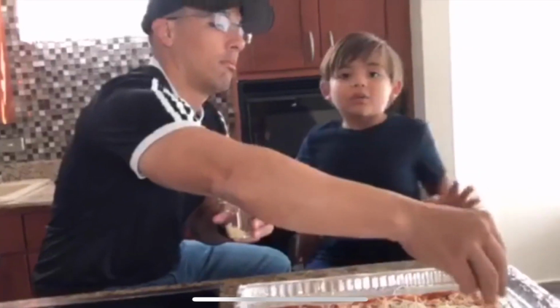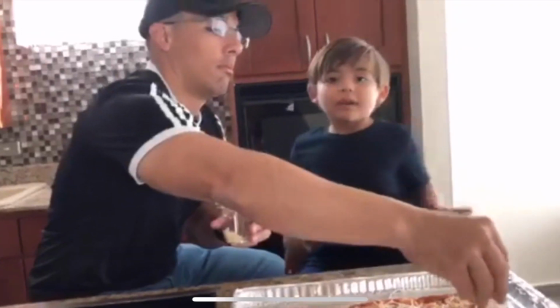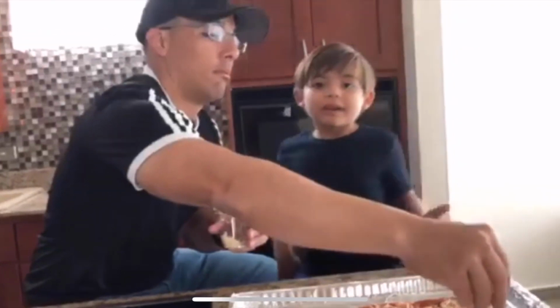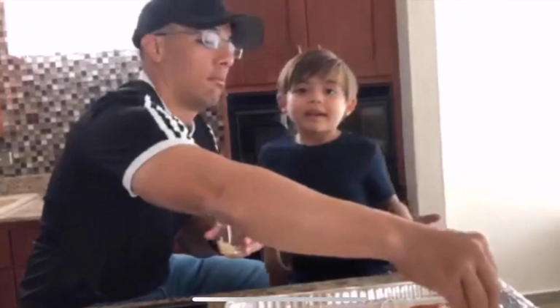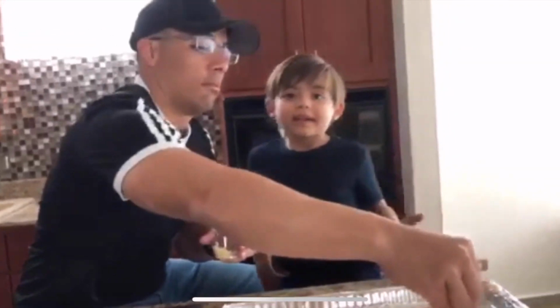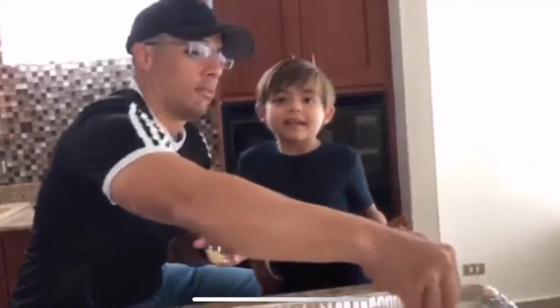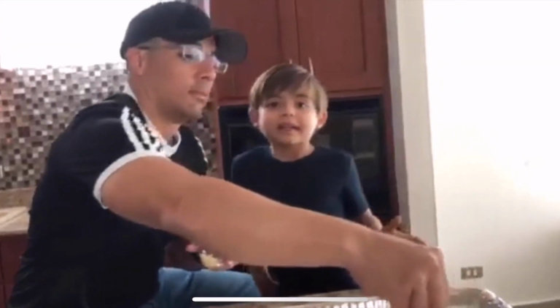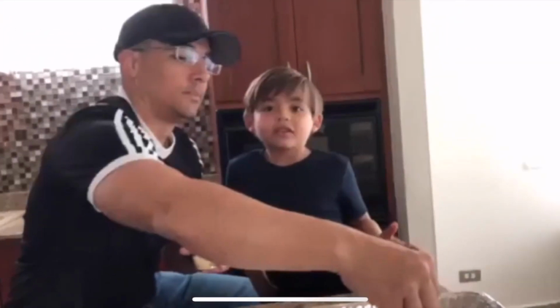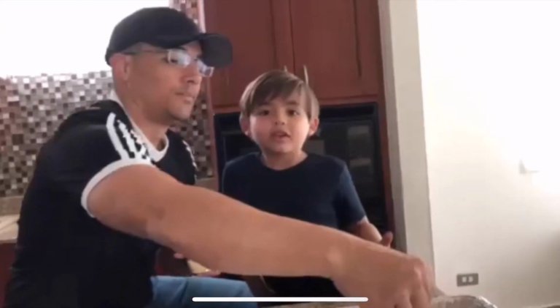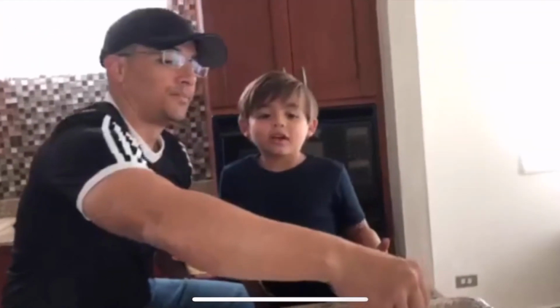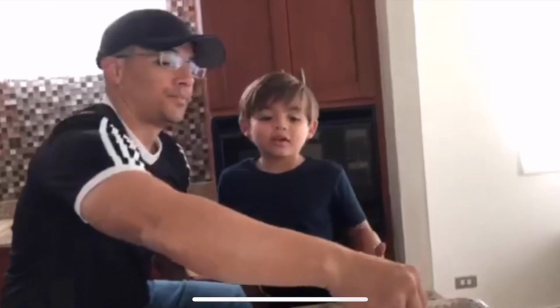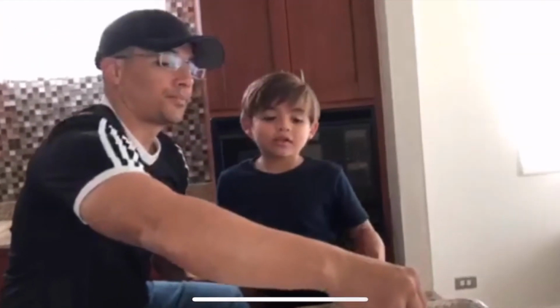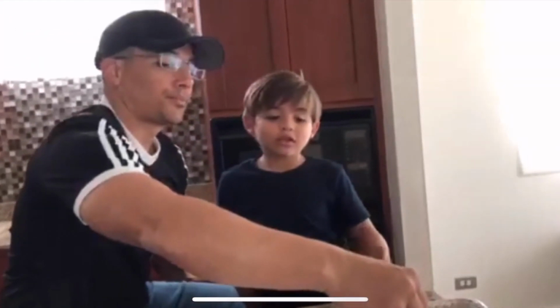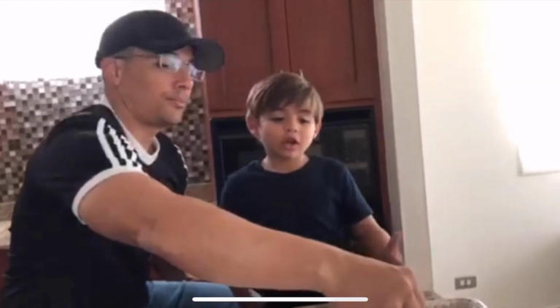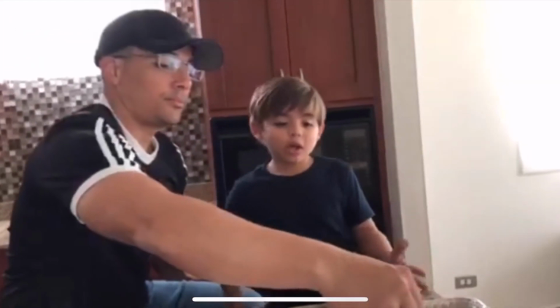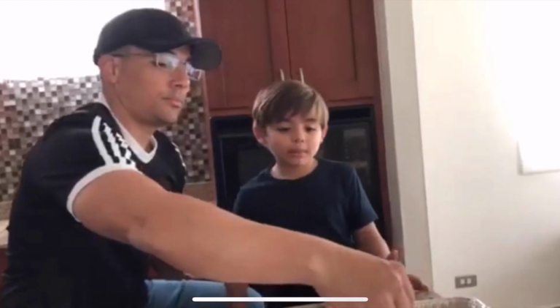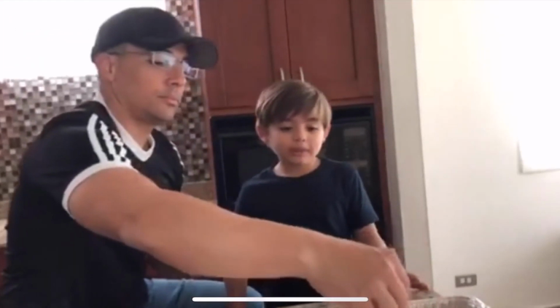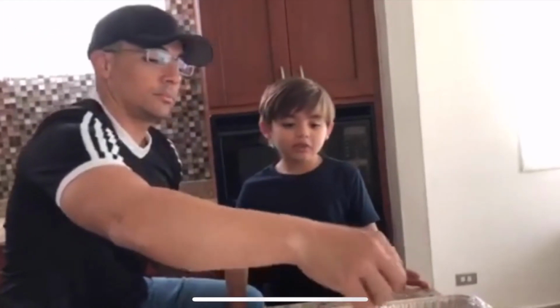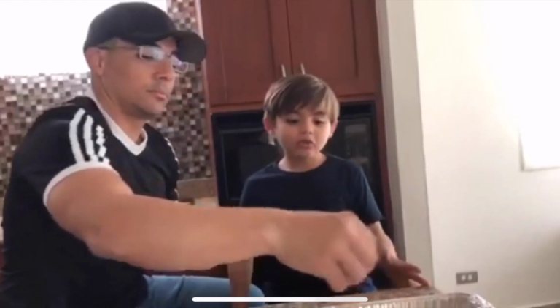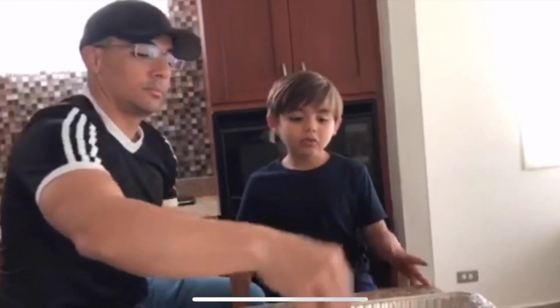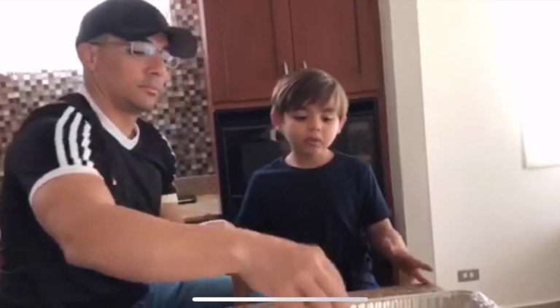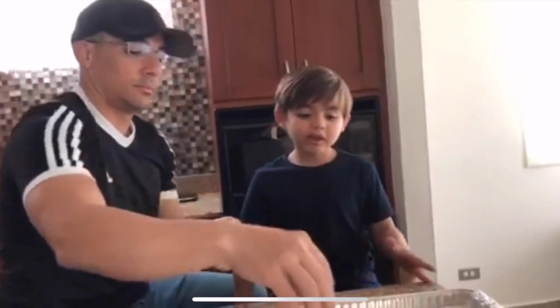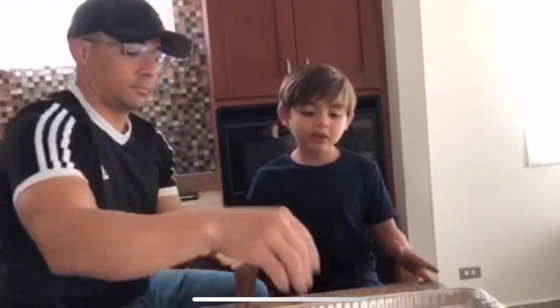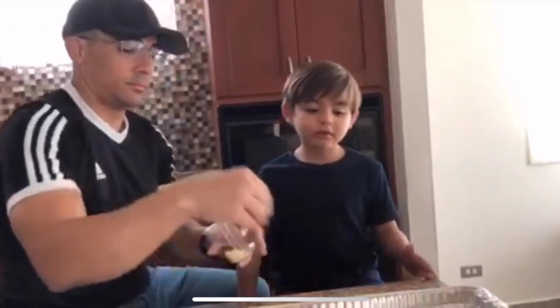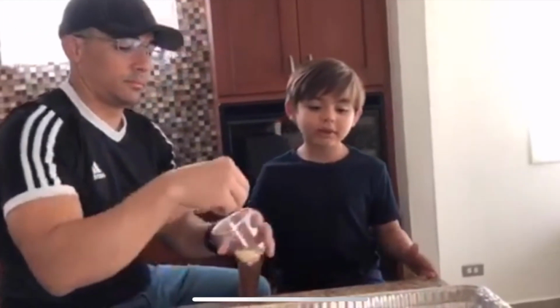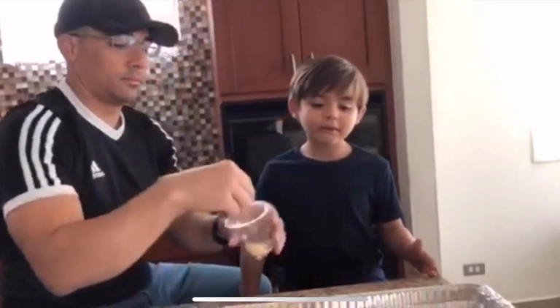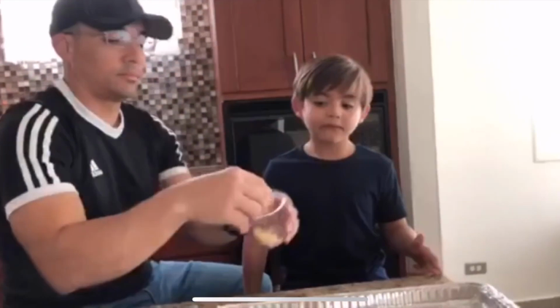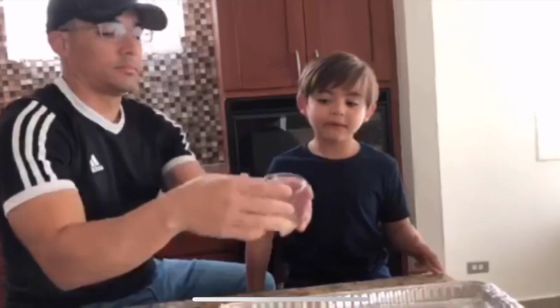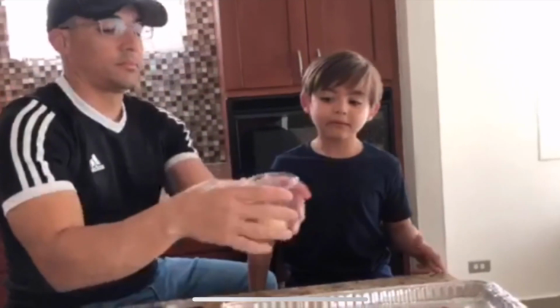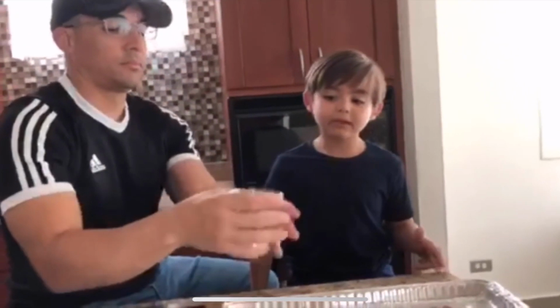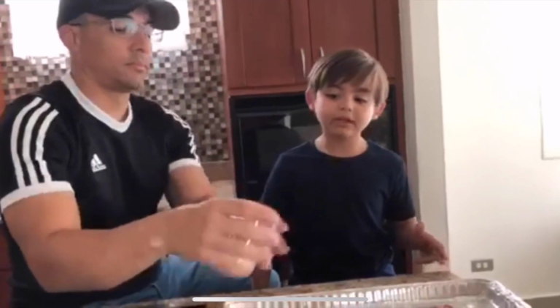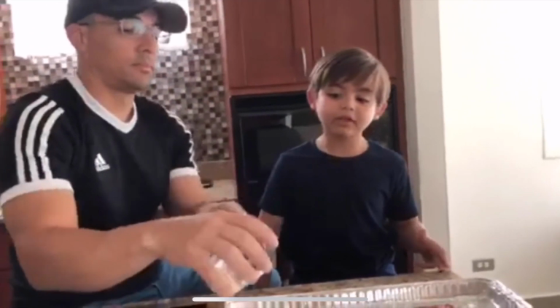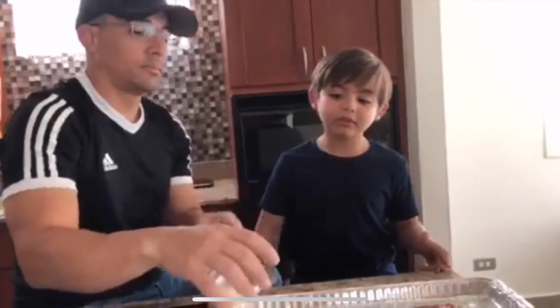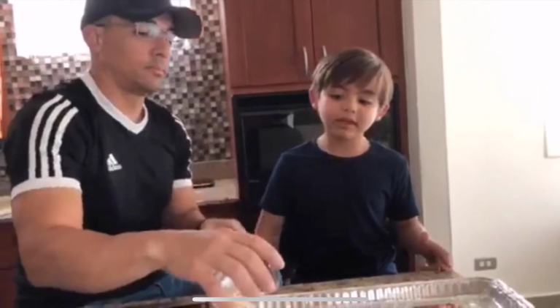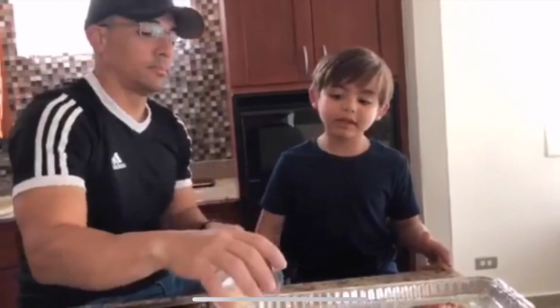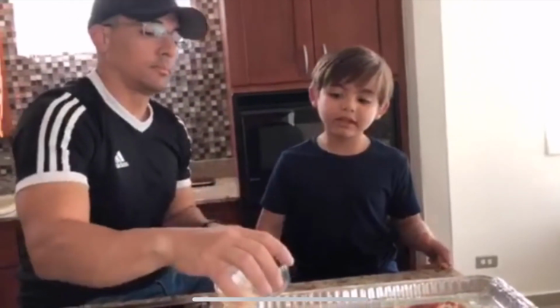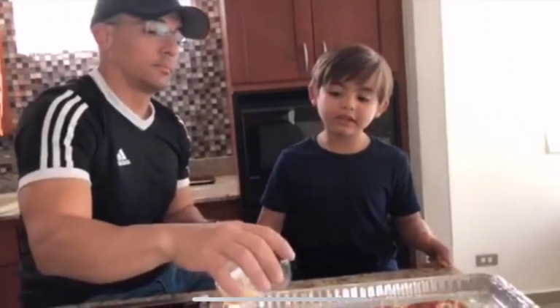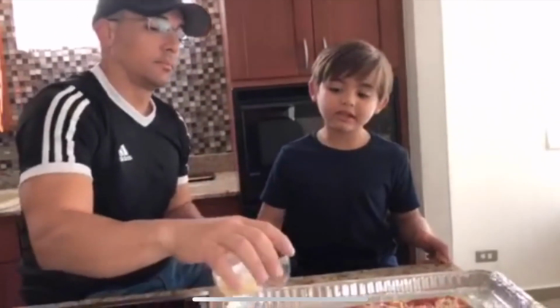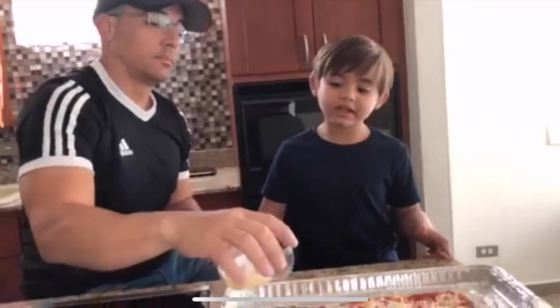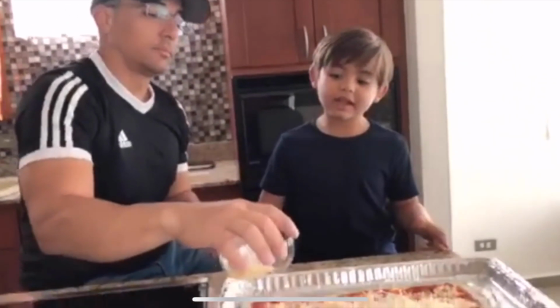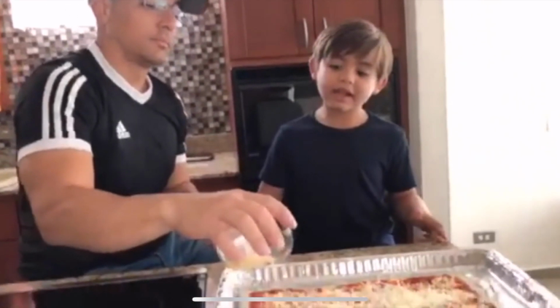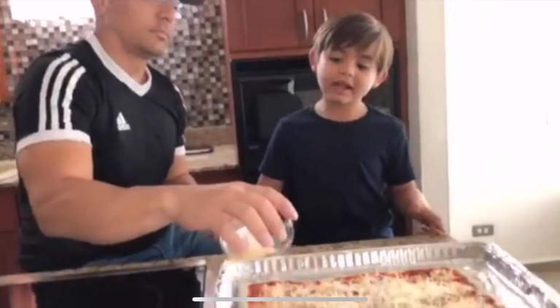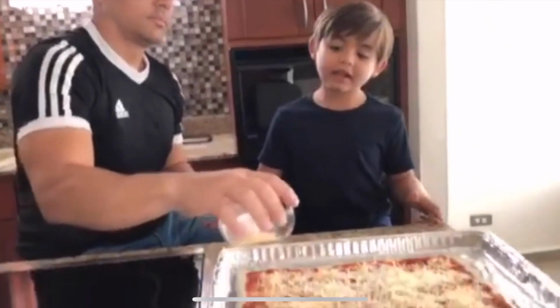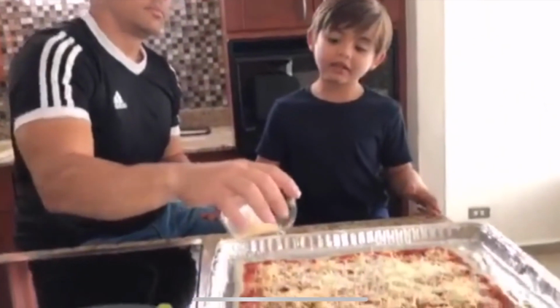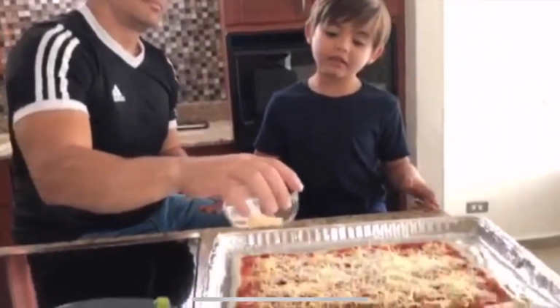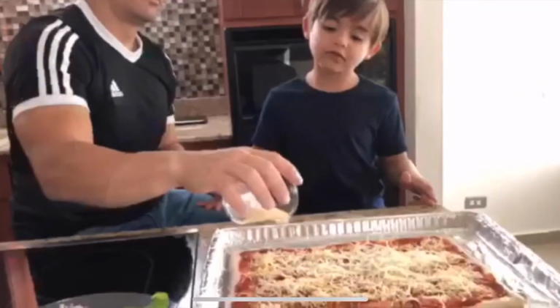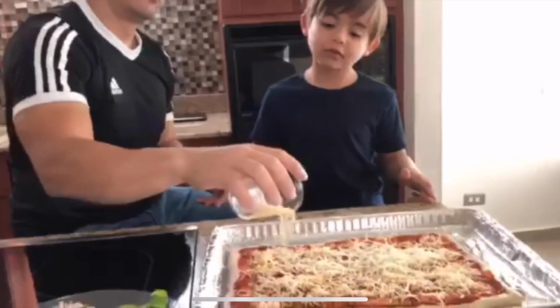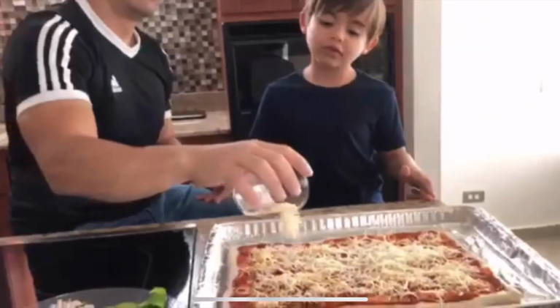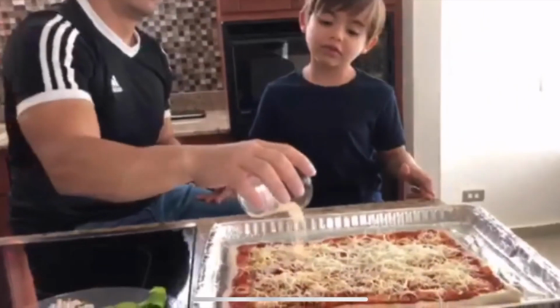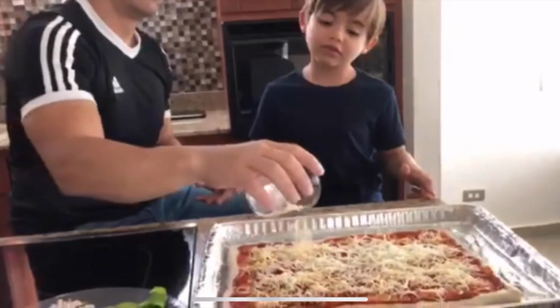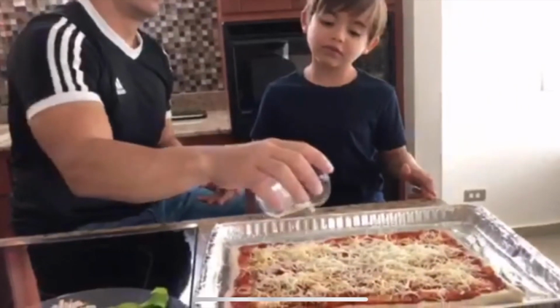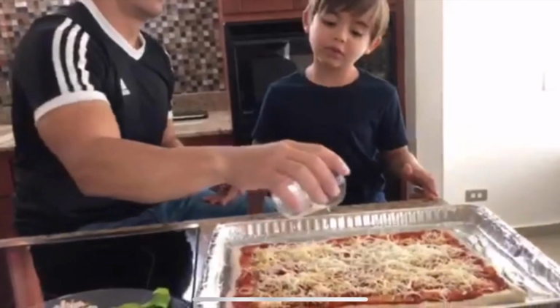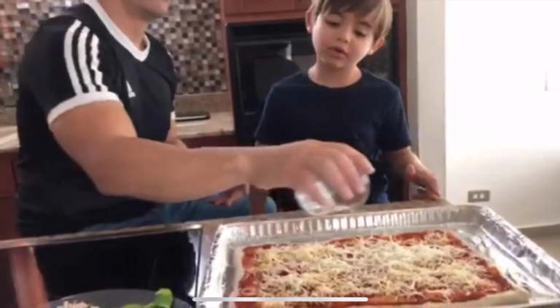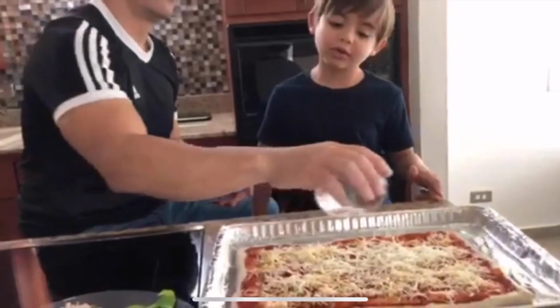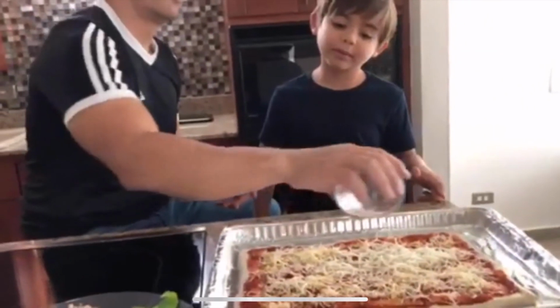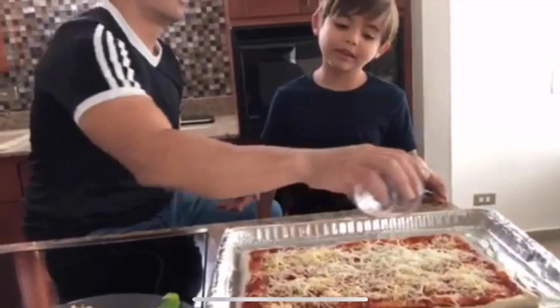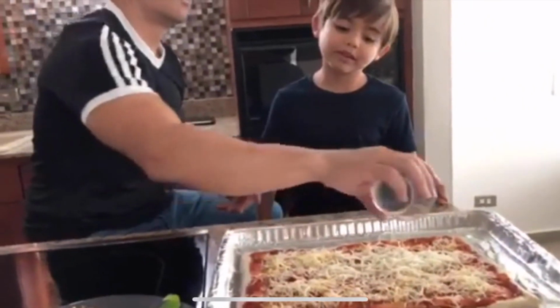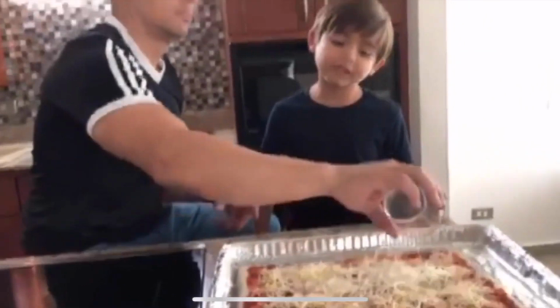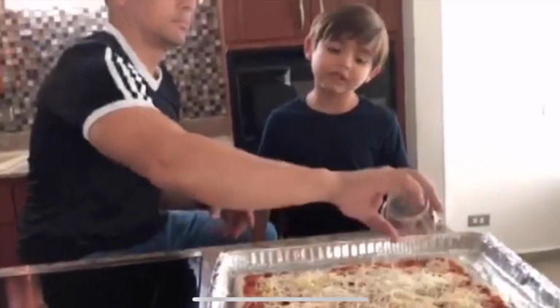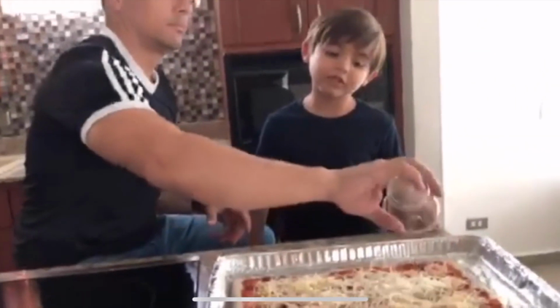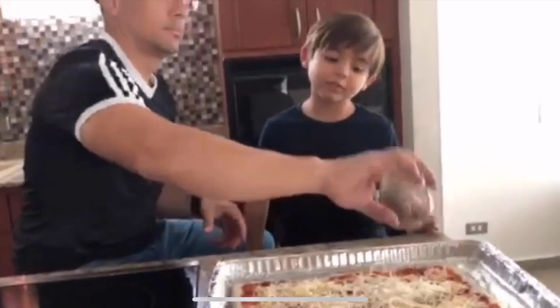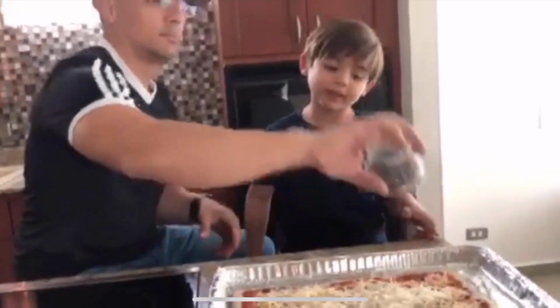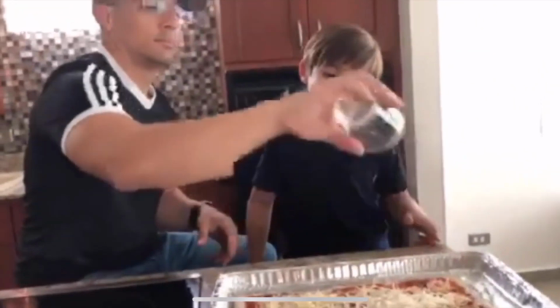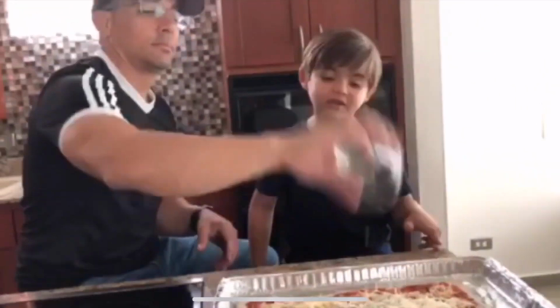We heated the oven to 350 degrees for the pizza to bake.